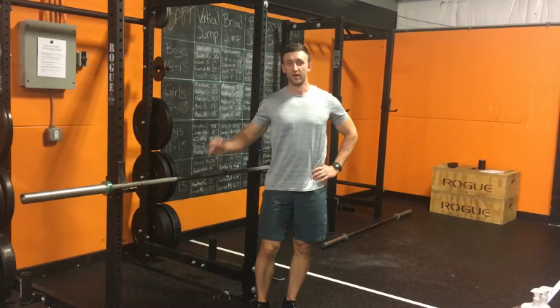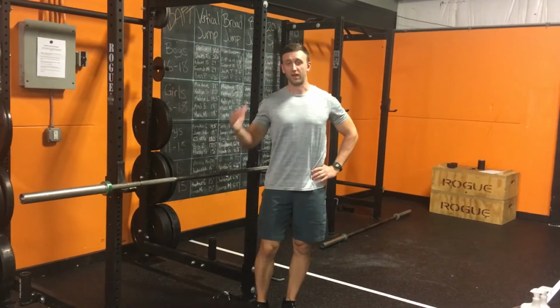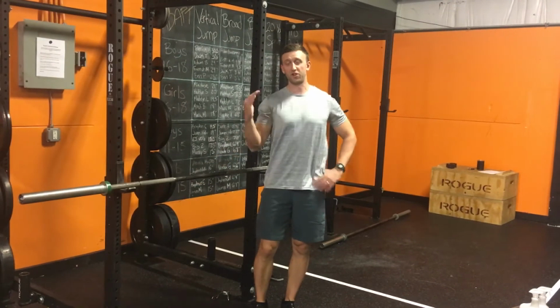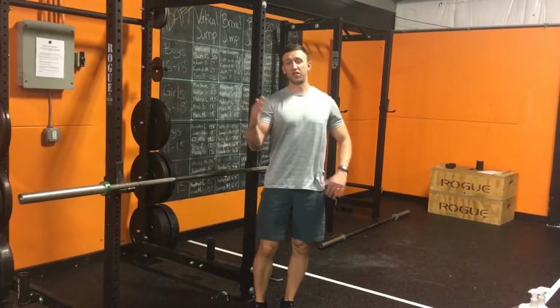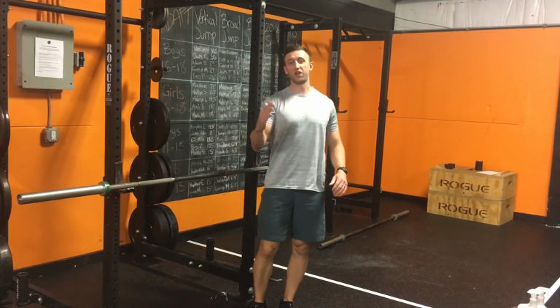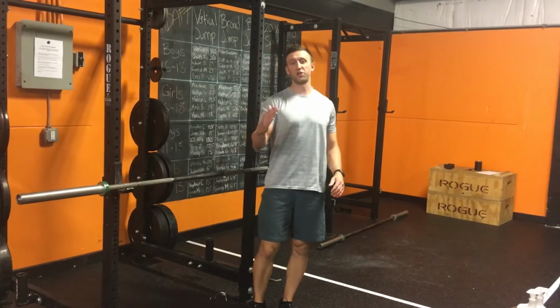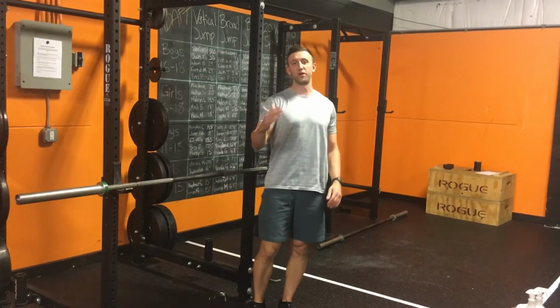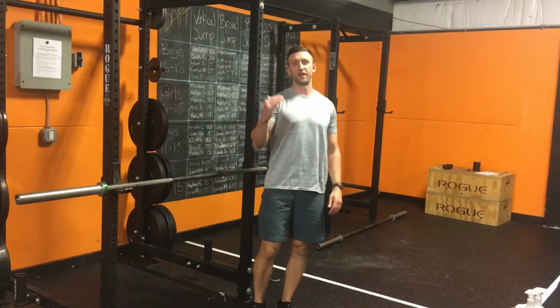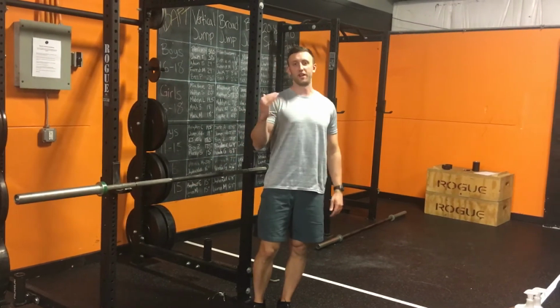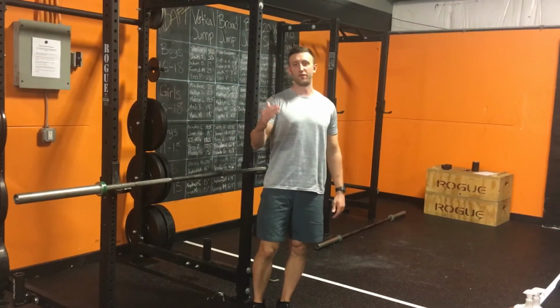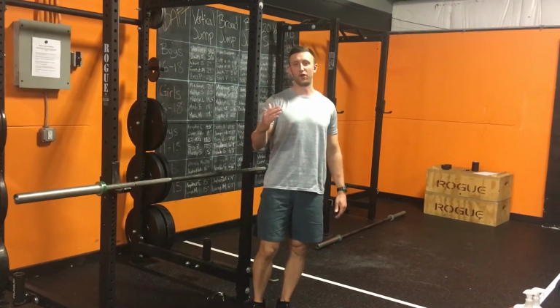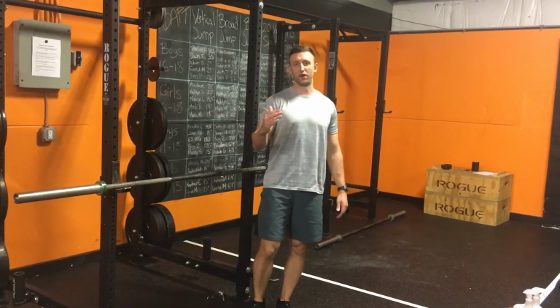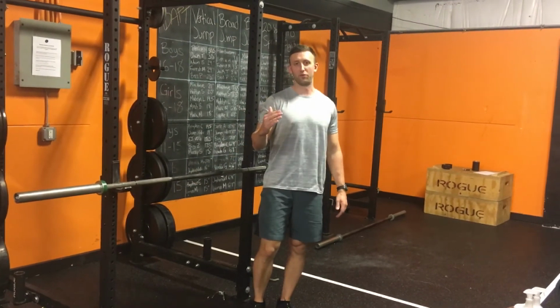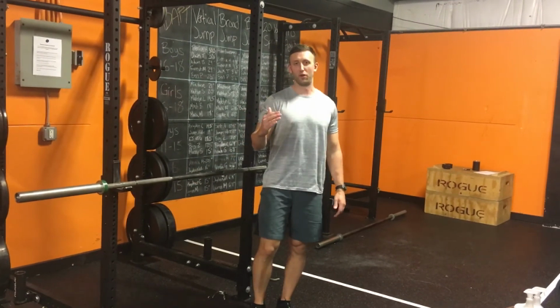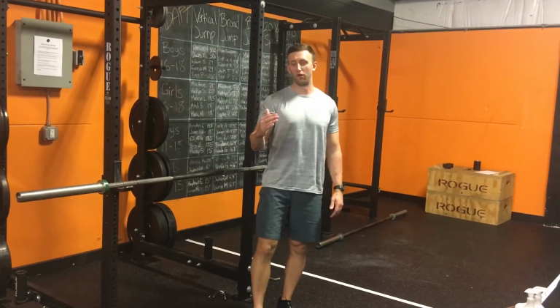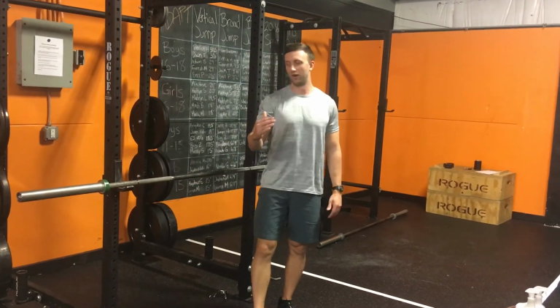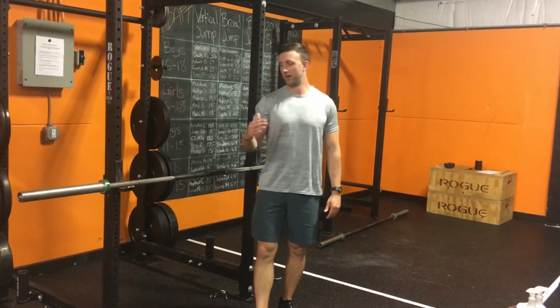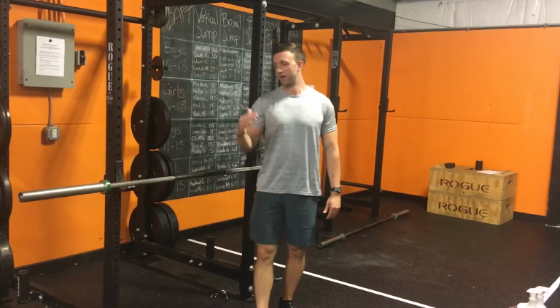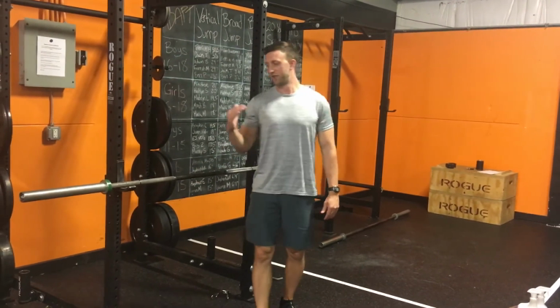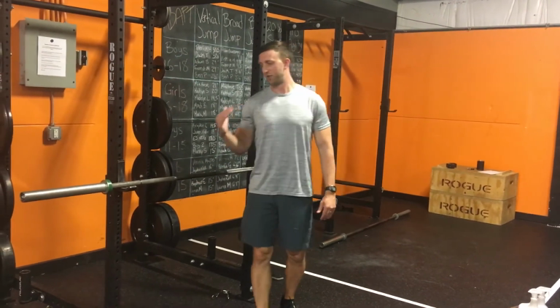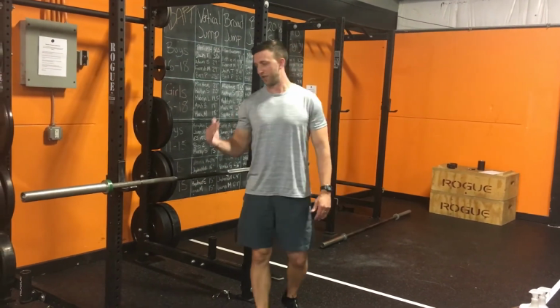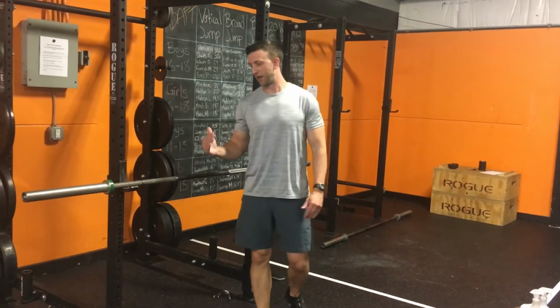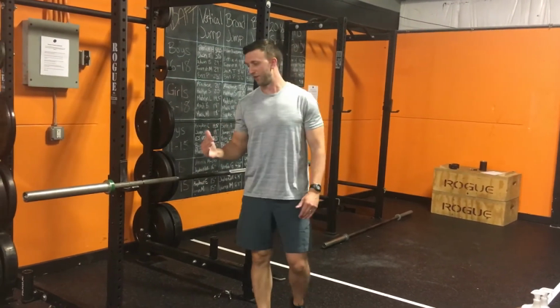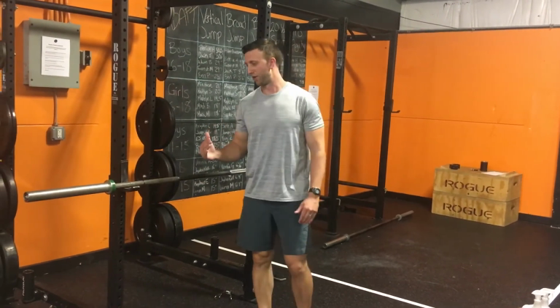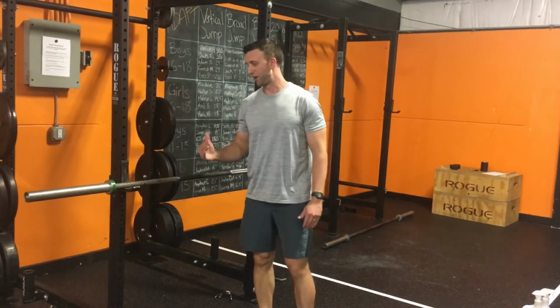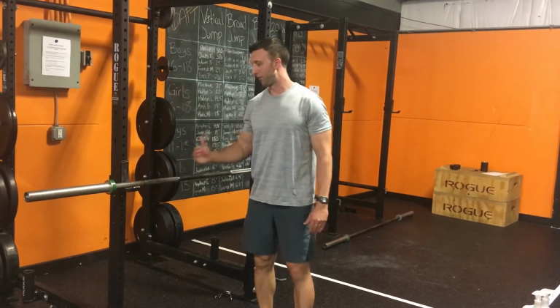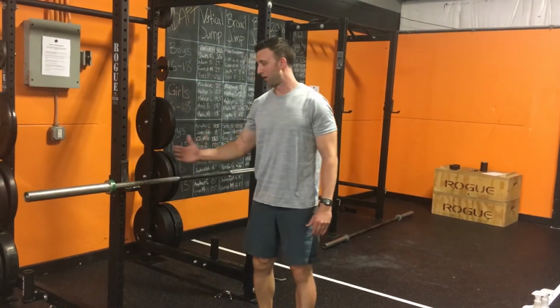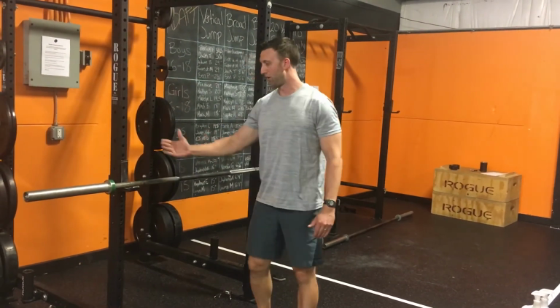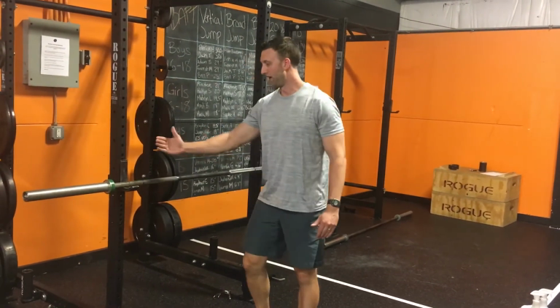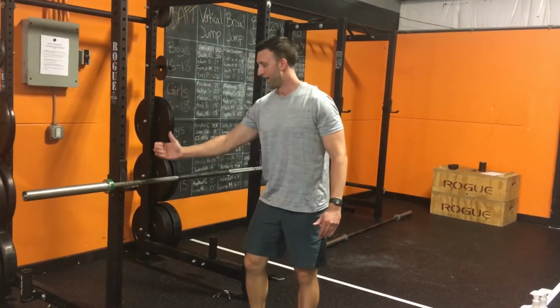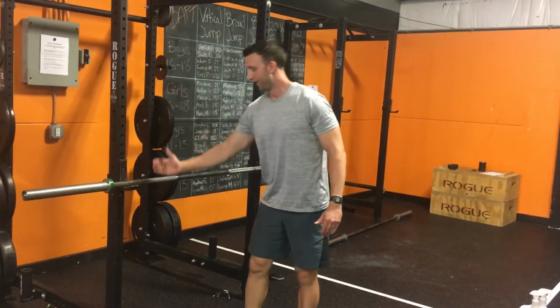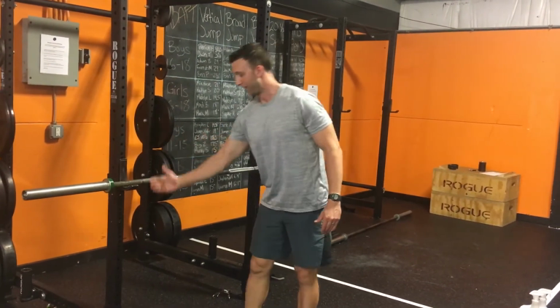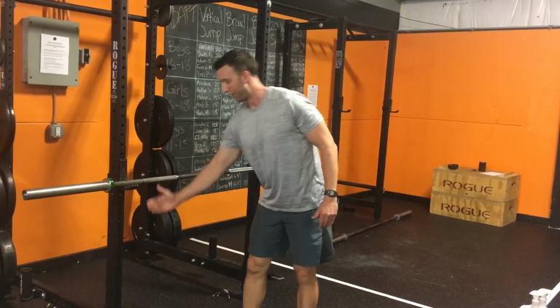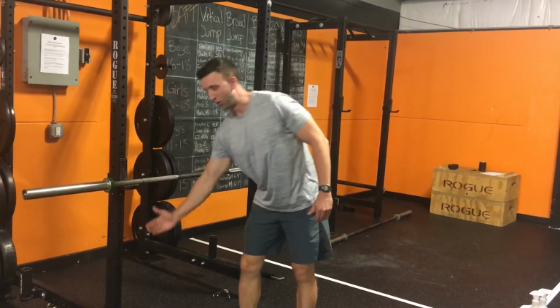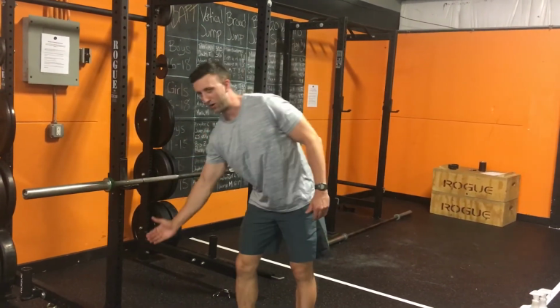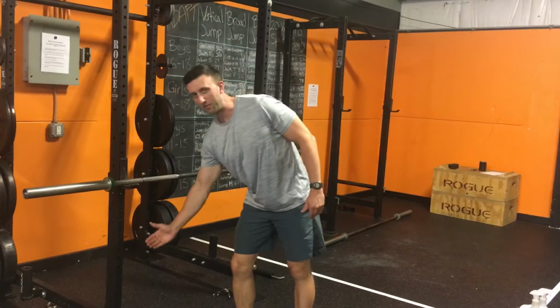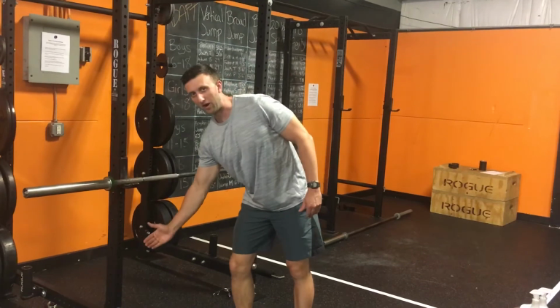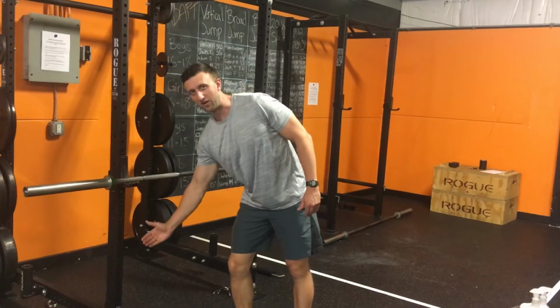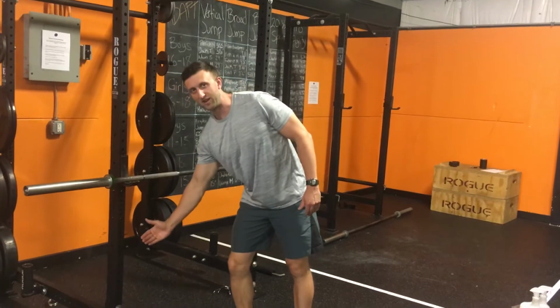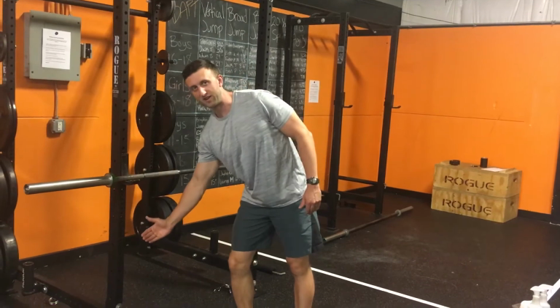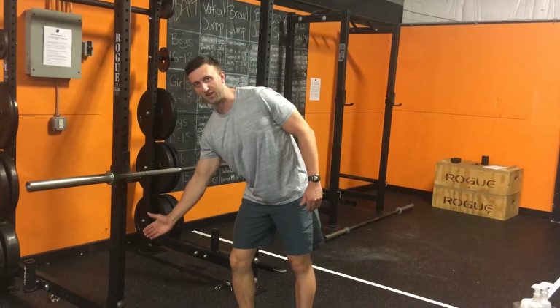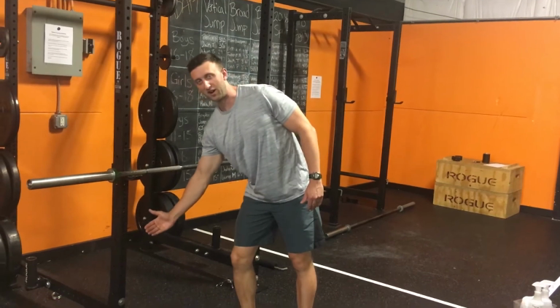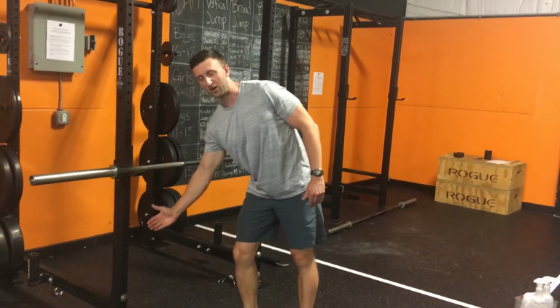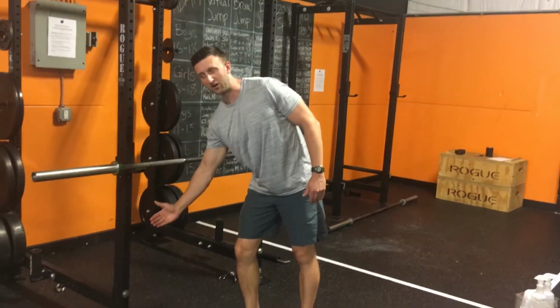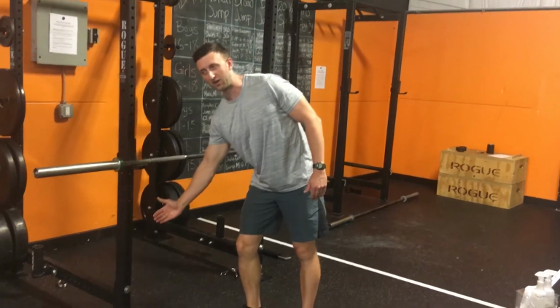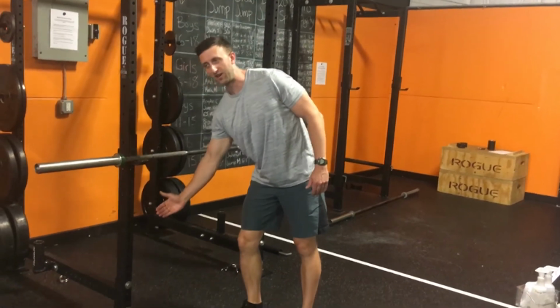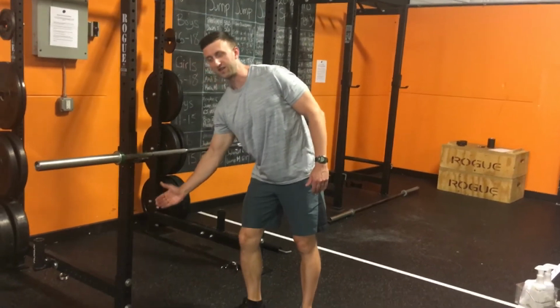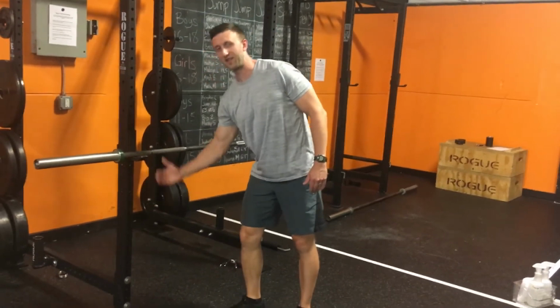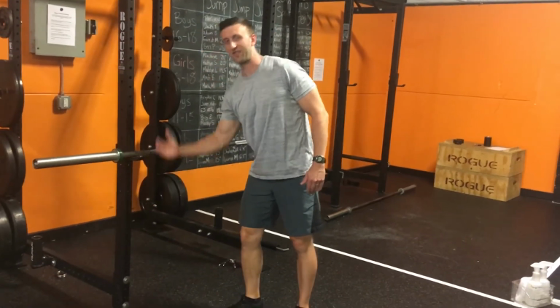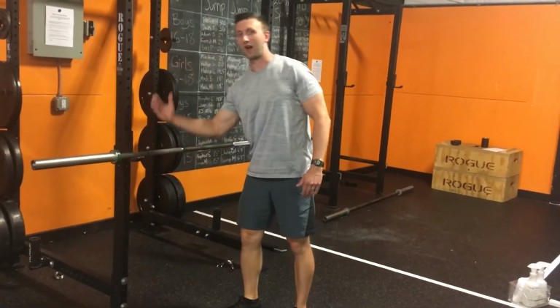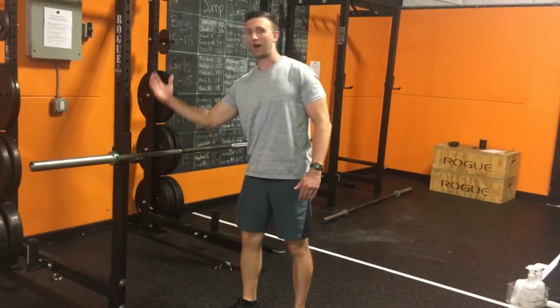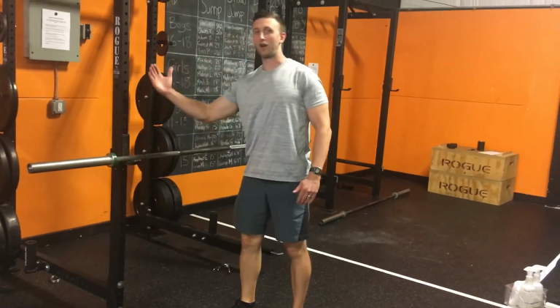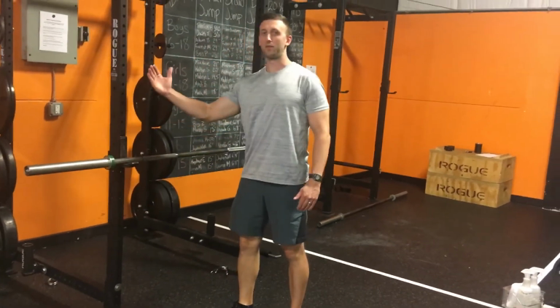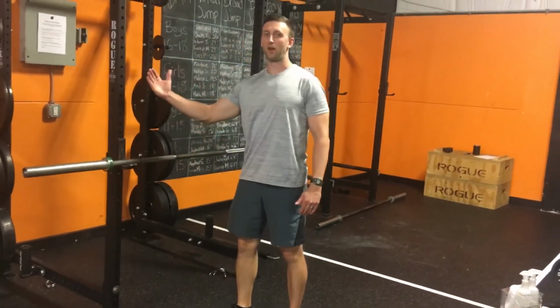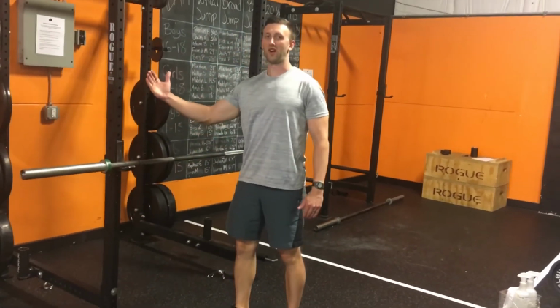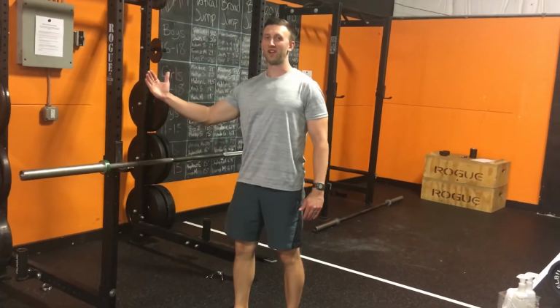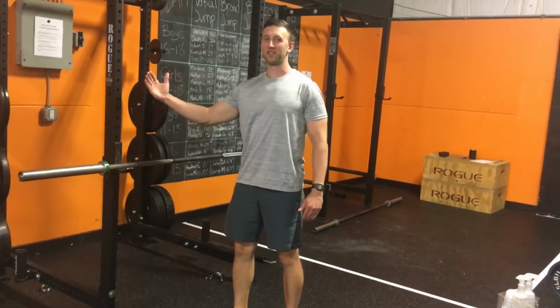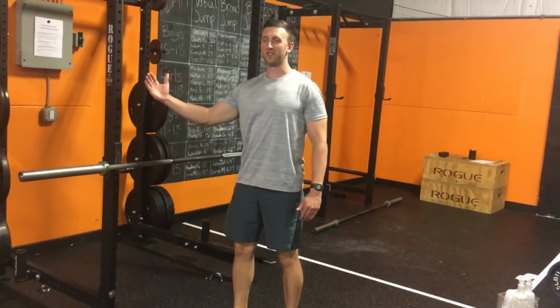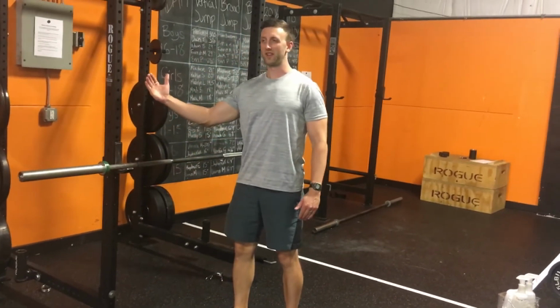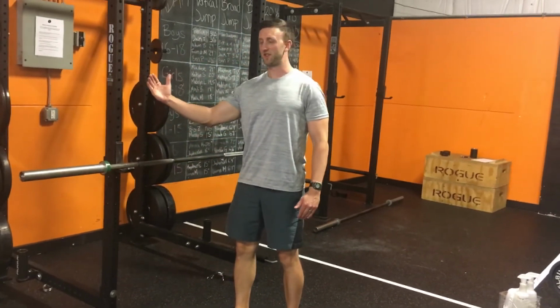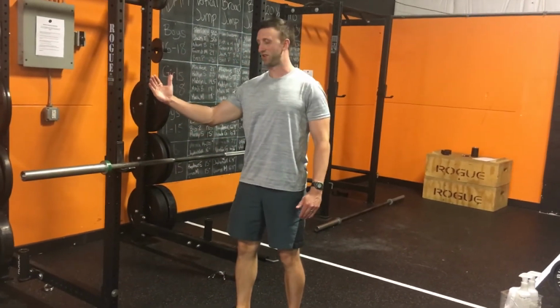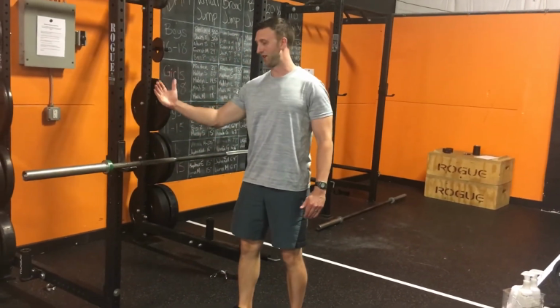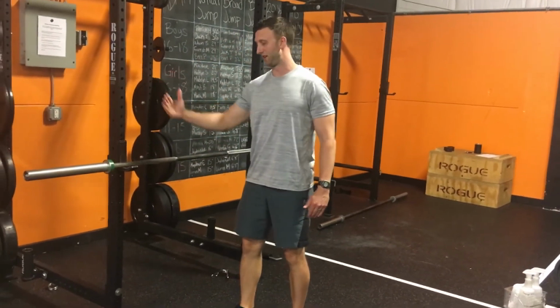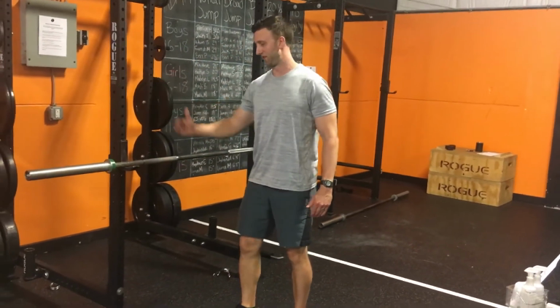Here's how you do an inverted row. With an inverted row, the lower the bar is, the harder it is; the higher the bar is, the easier it is.